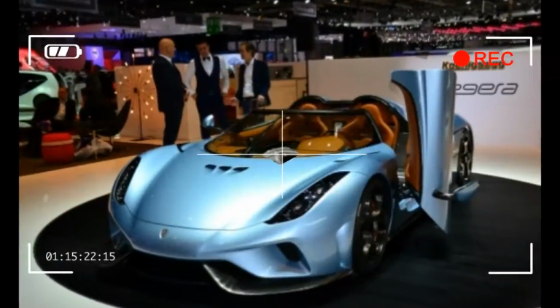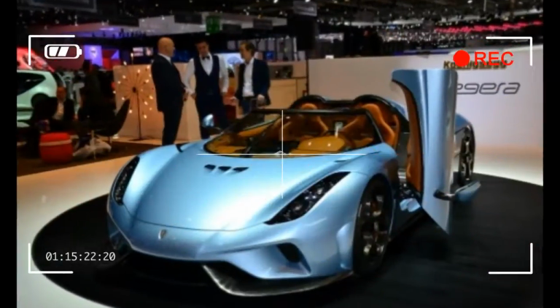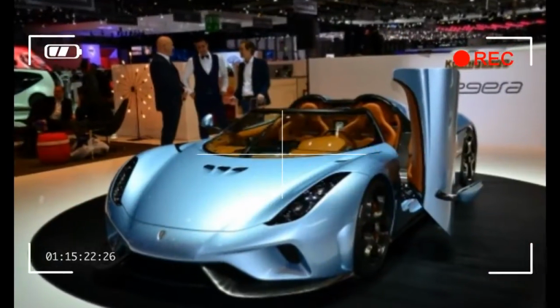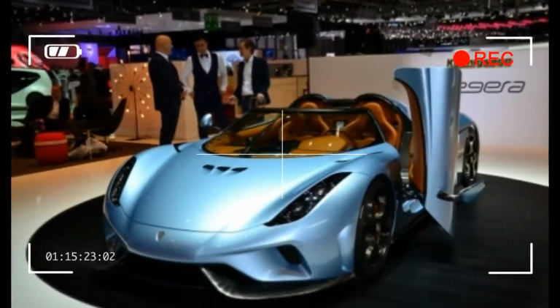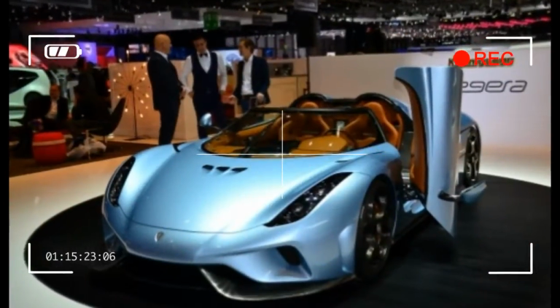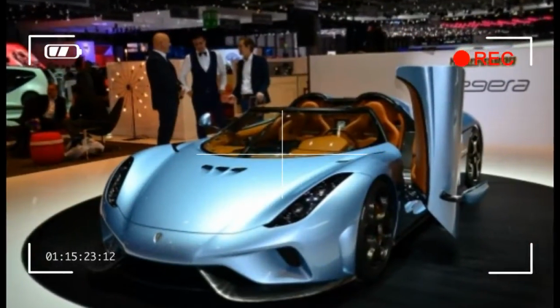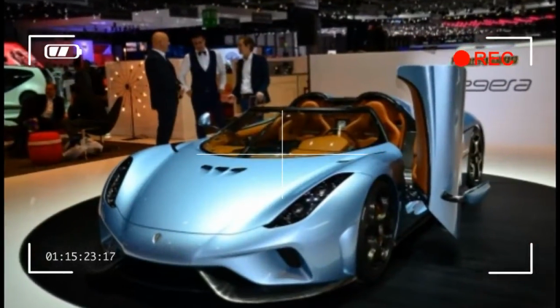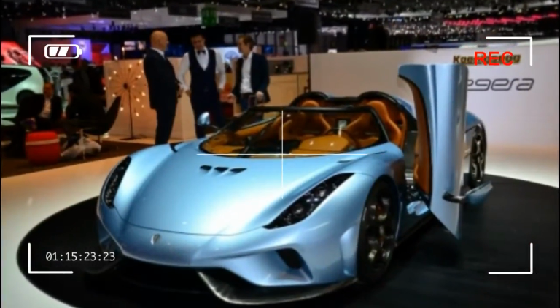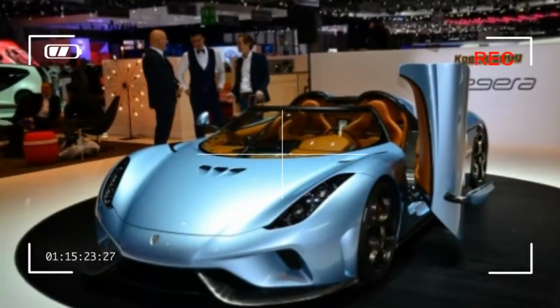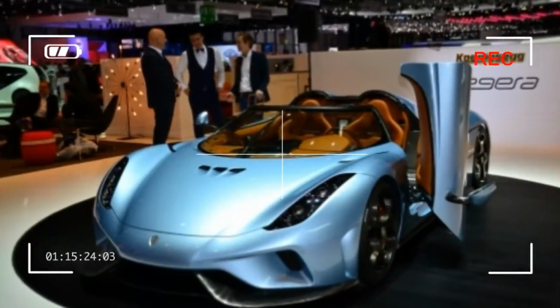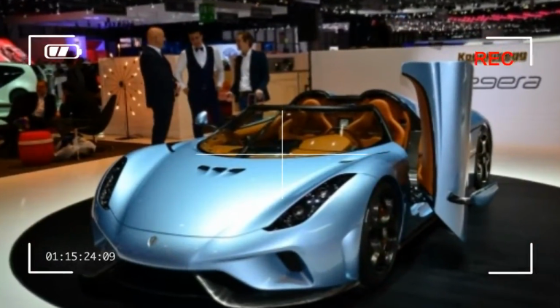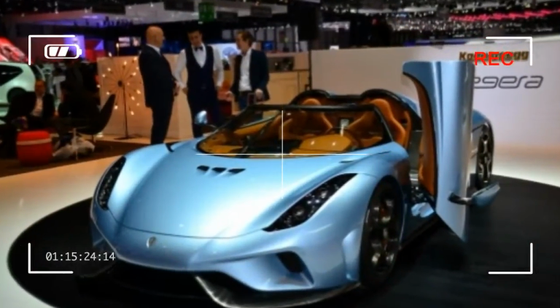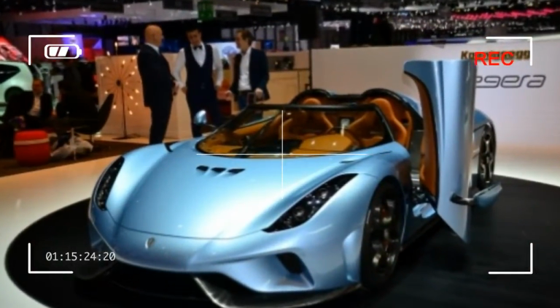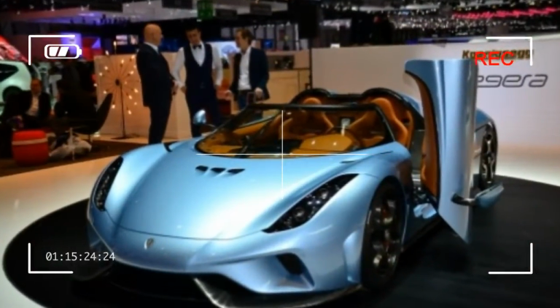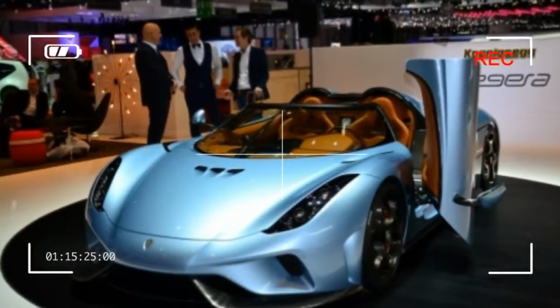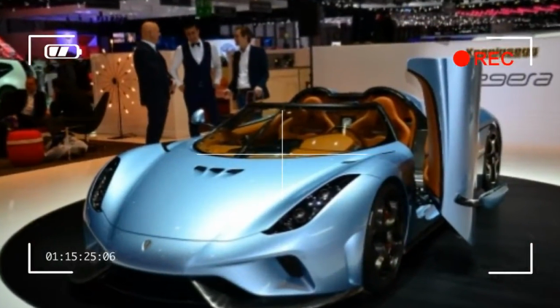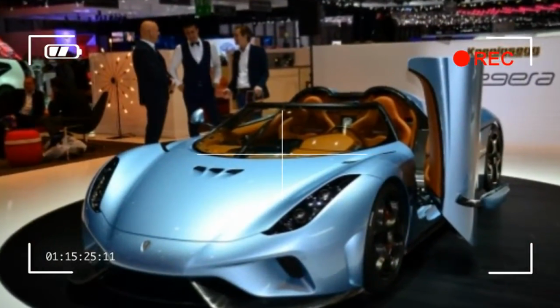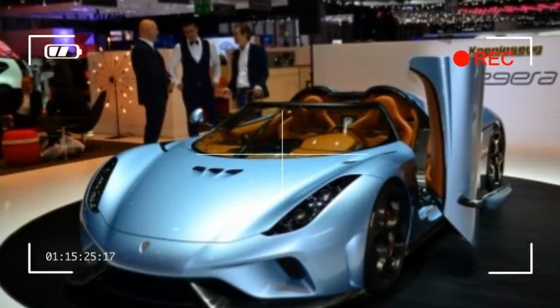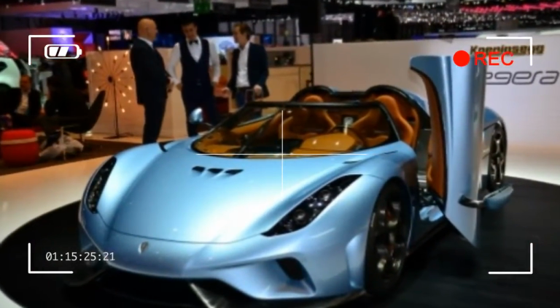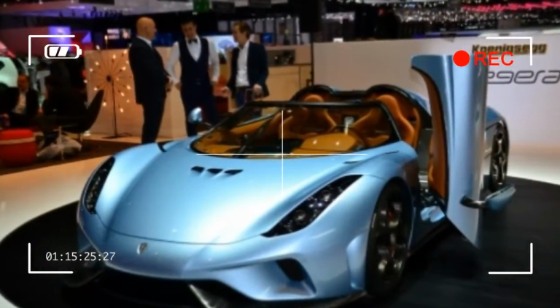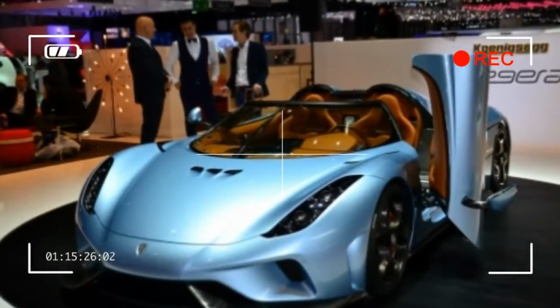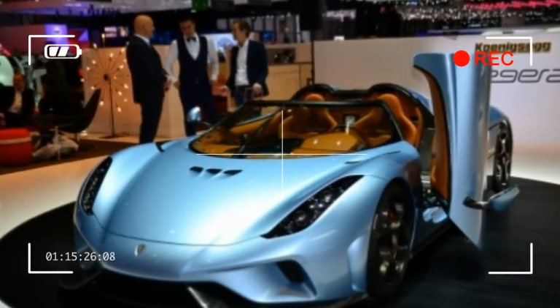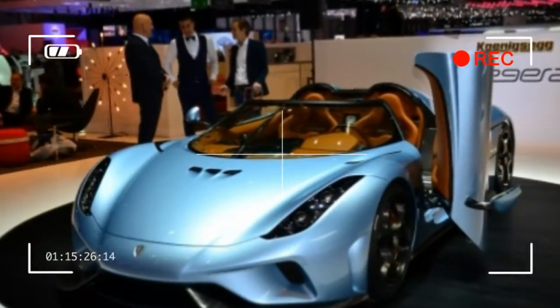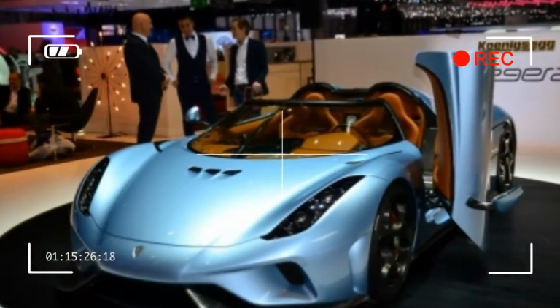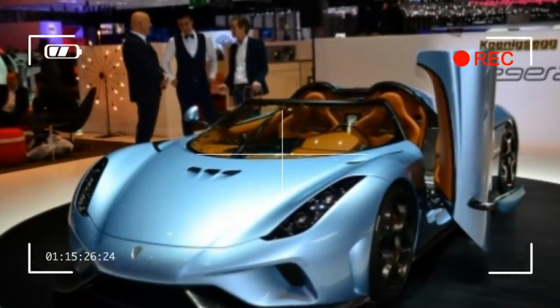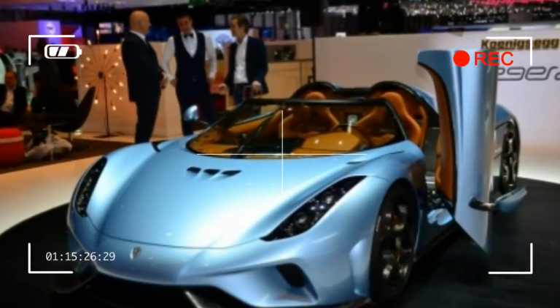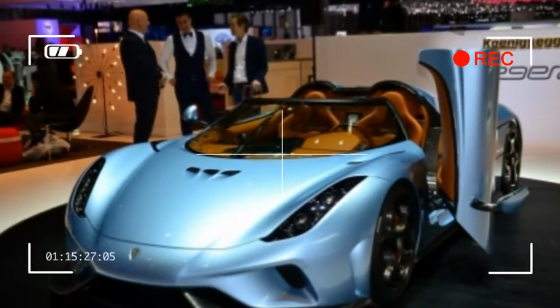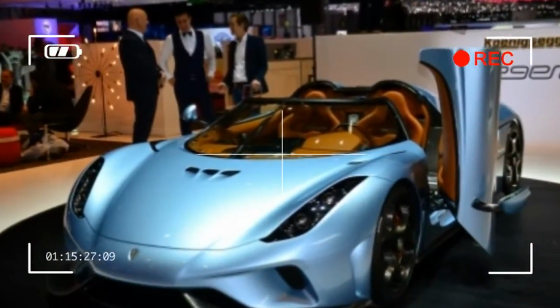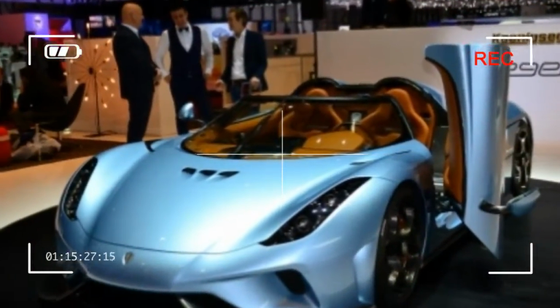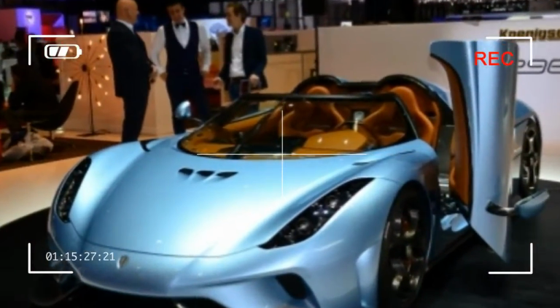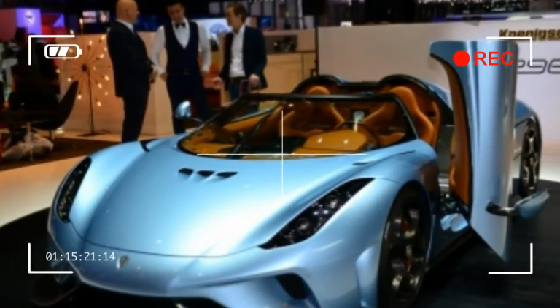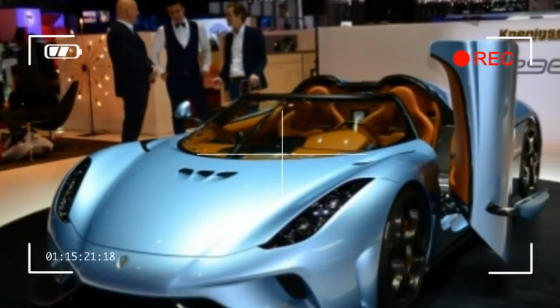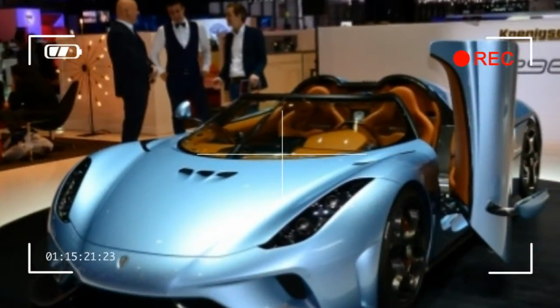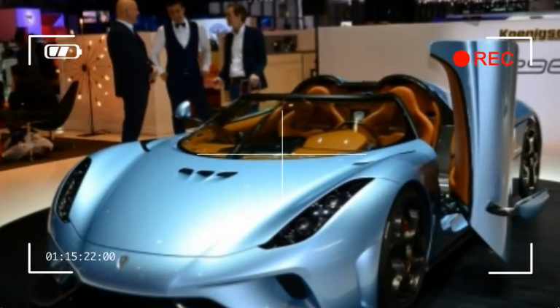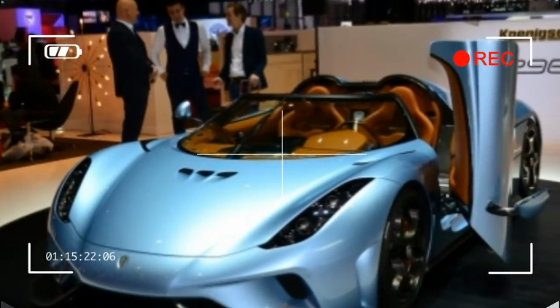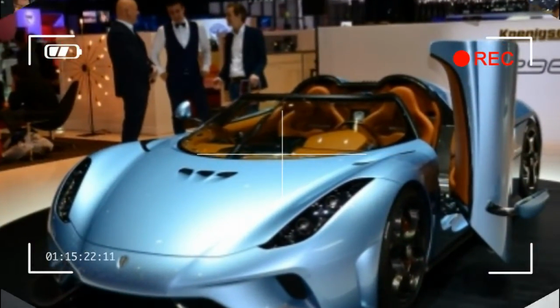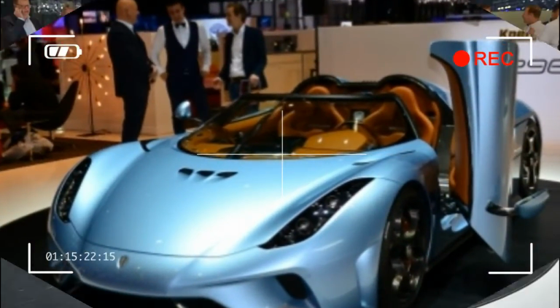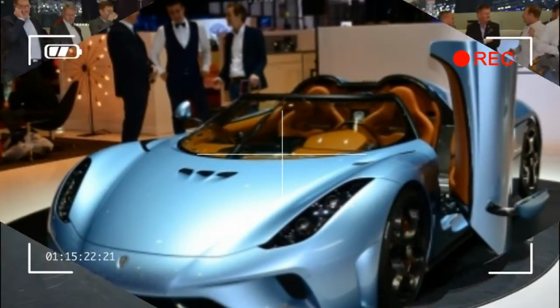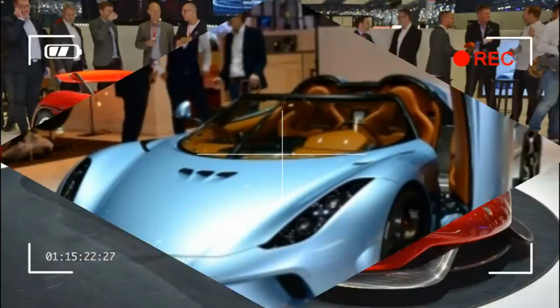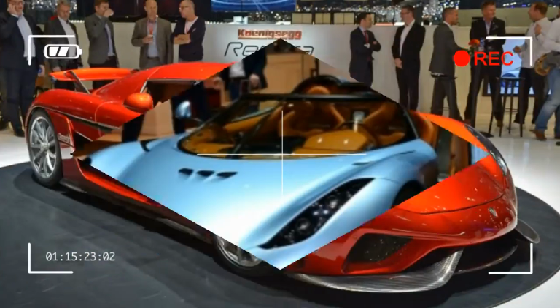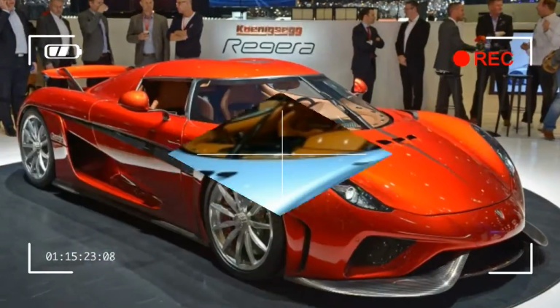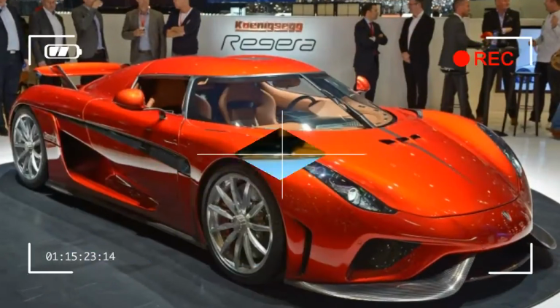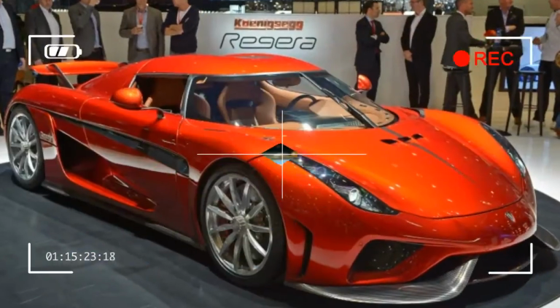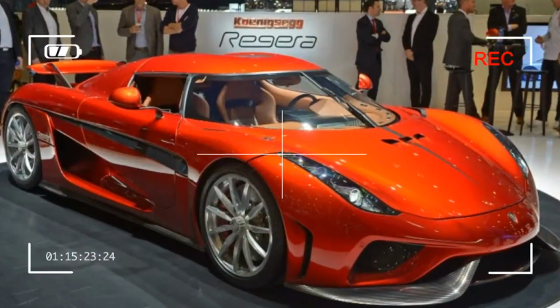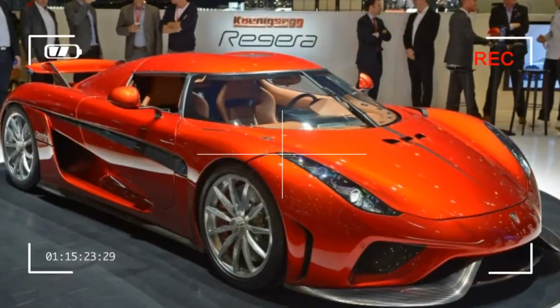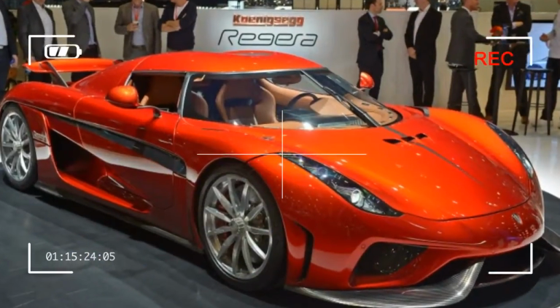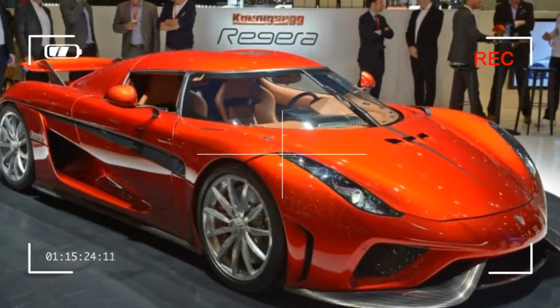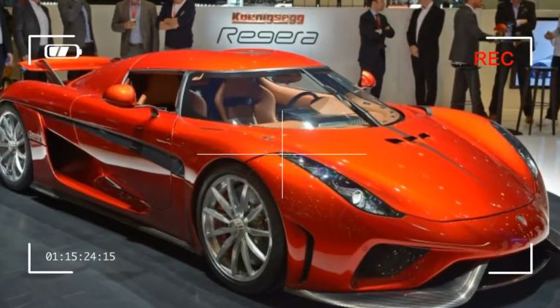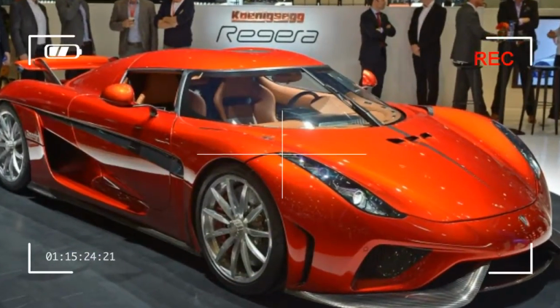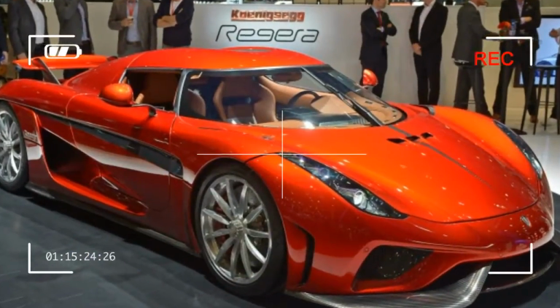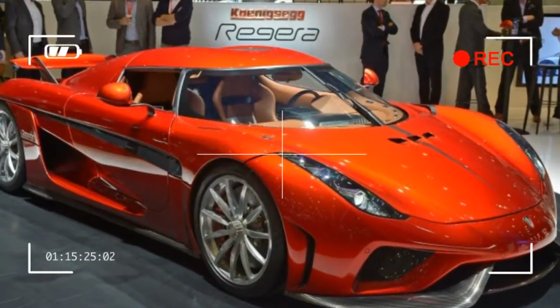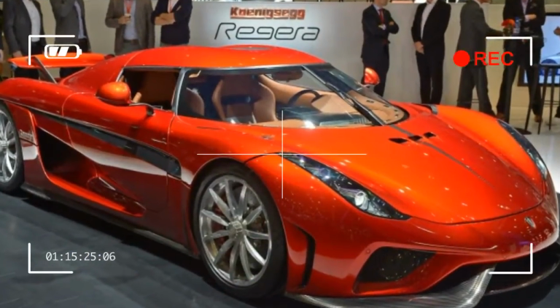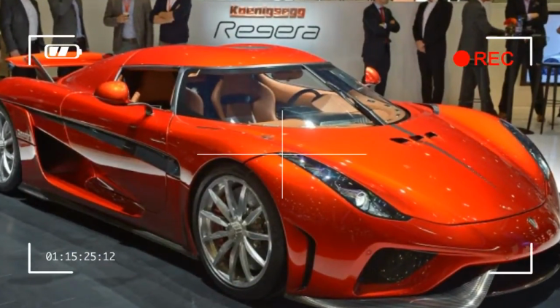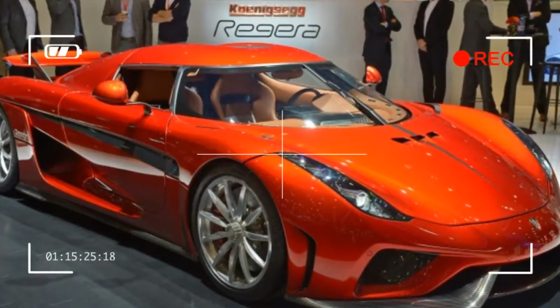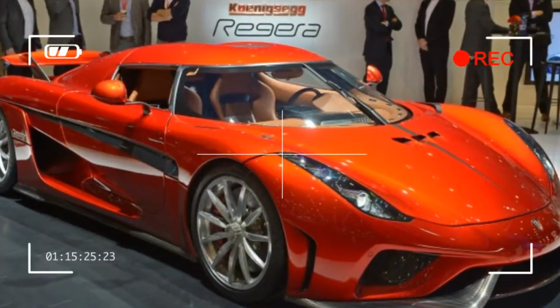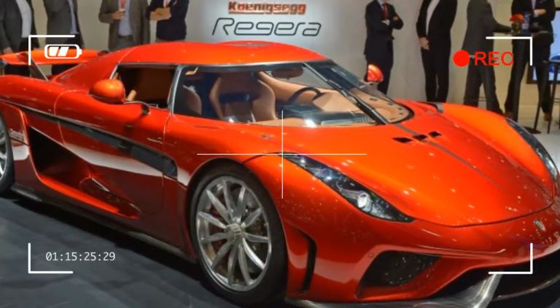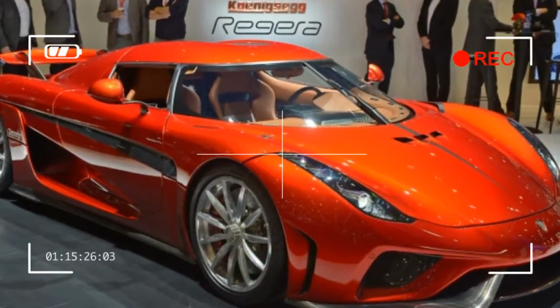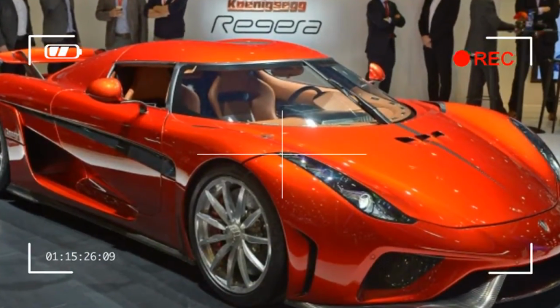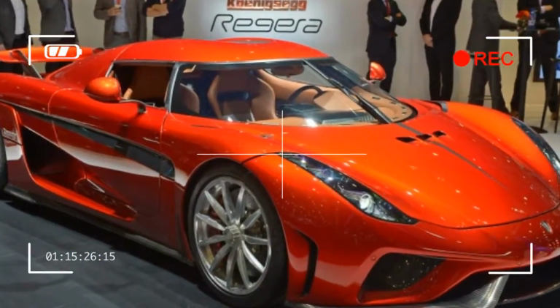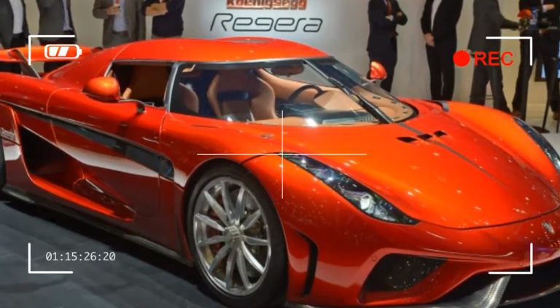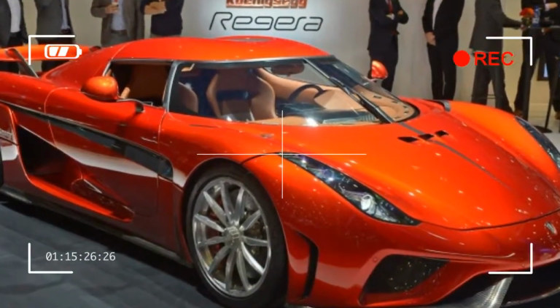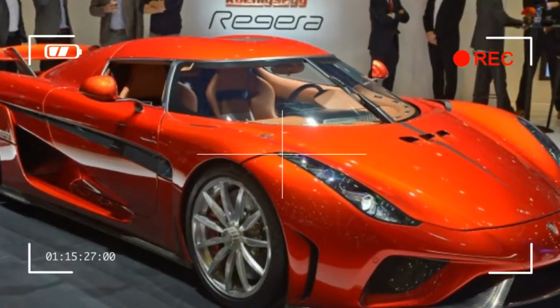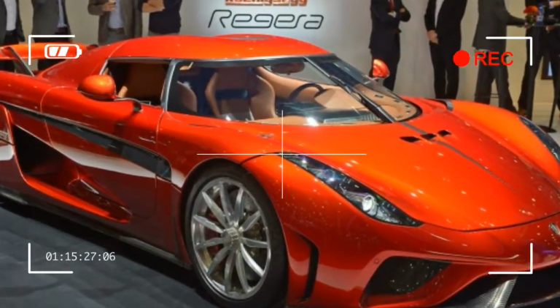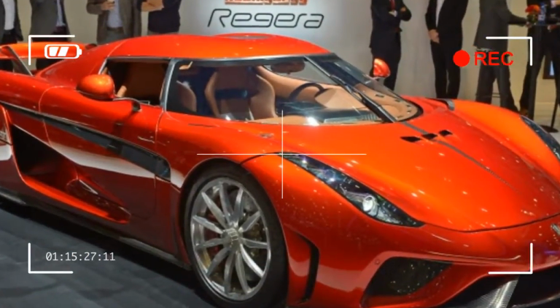And then there's this: the Regera will be offered in the US as a fully federally compliant model, probably early next year.